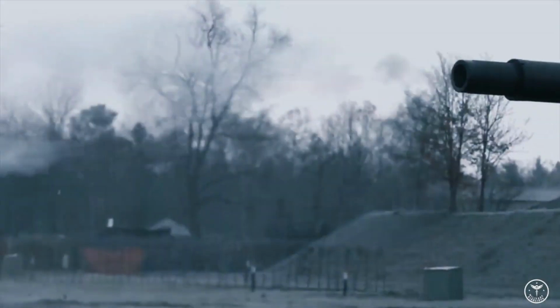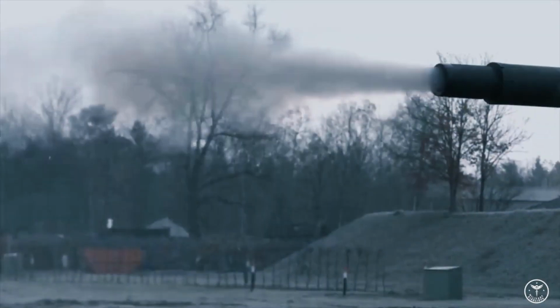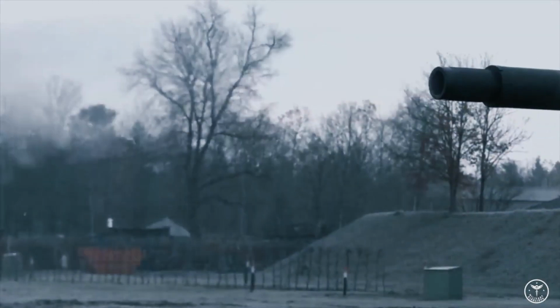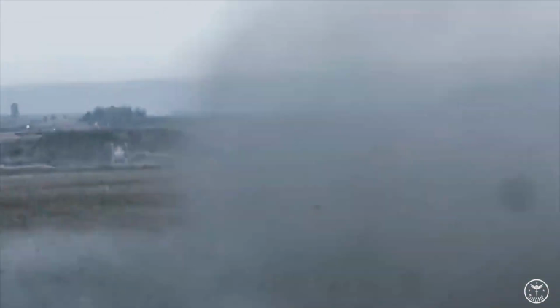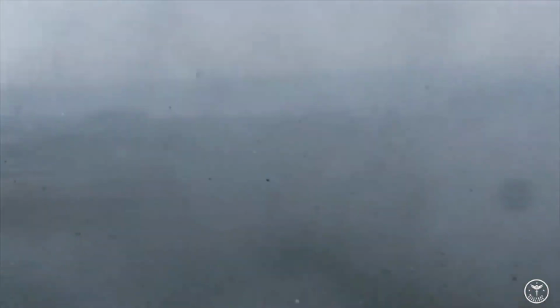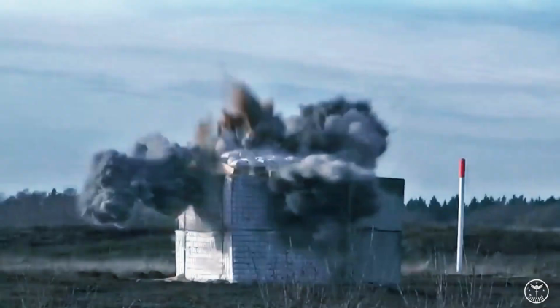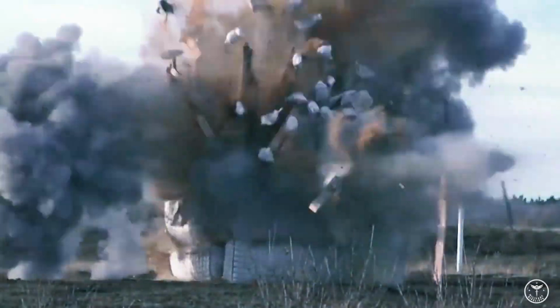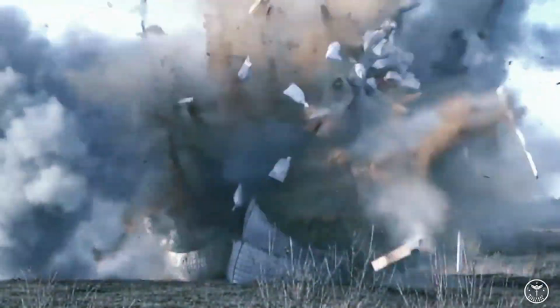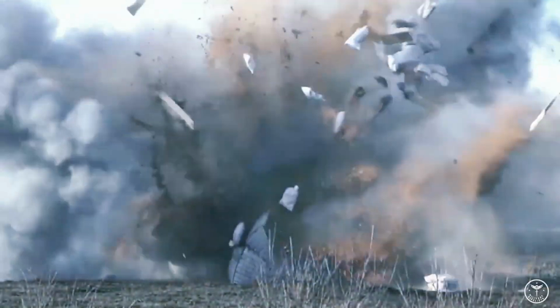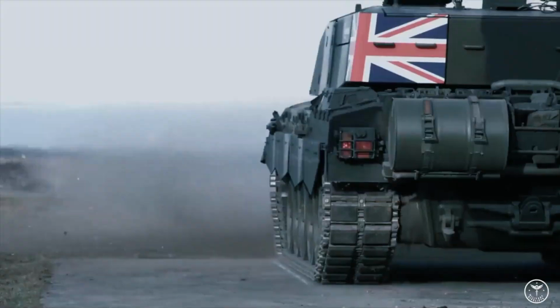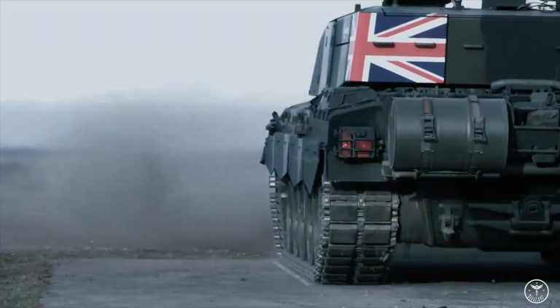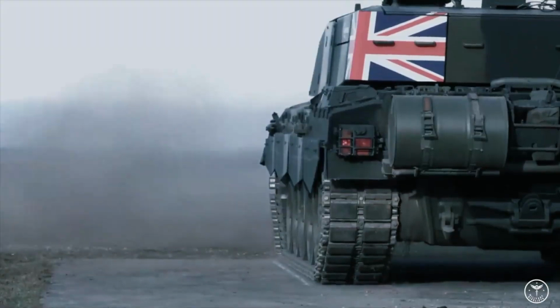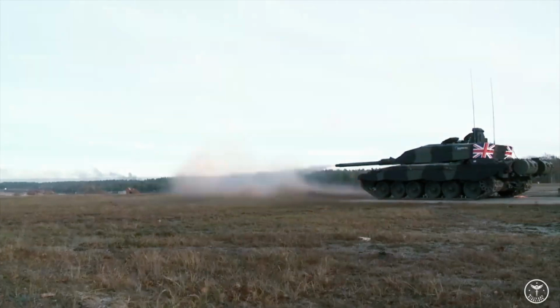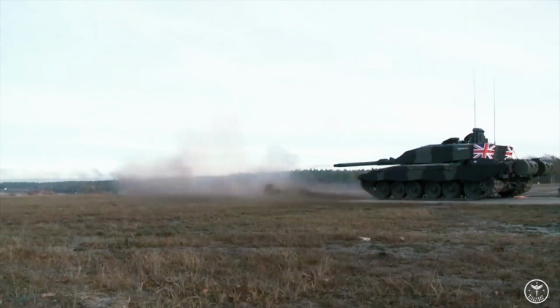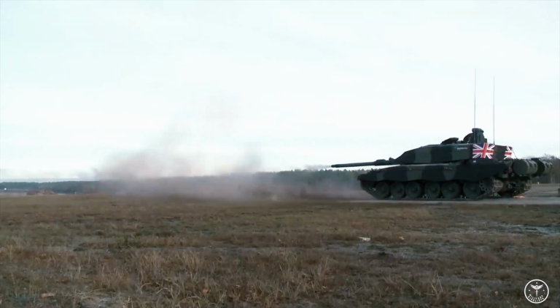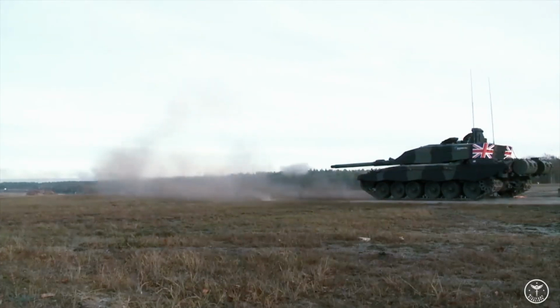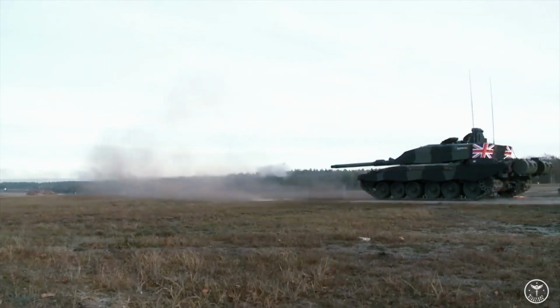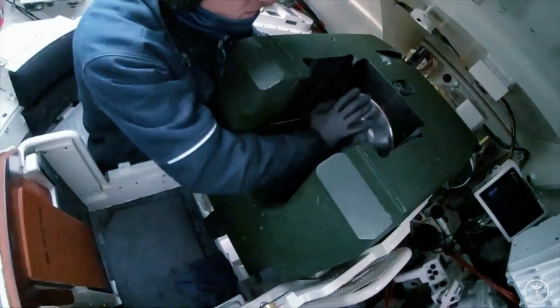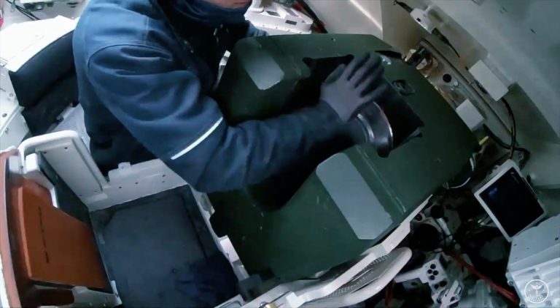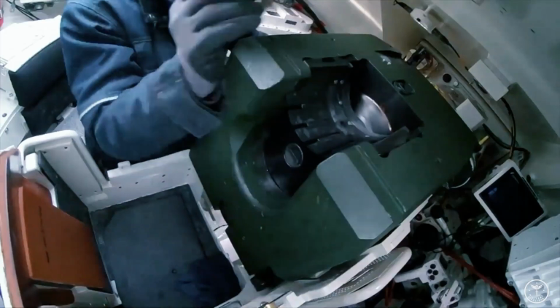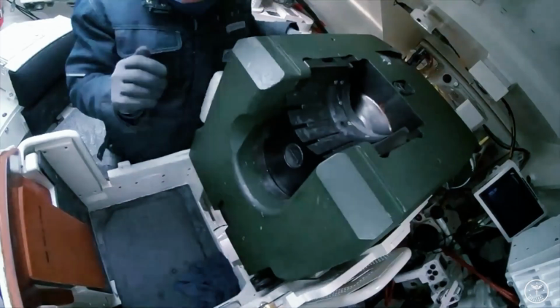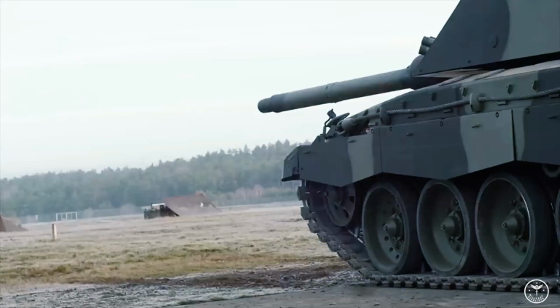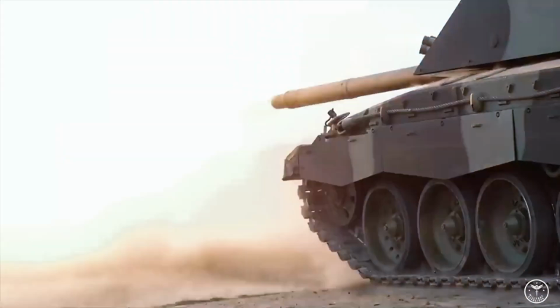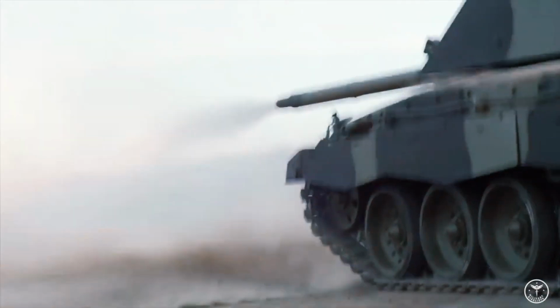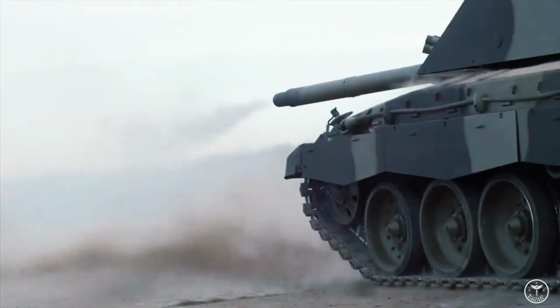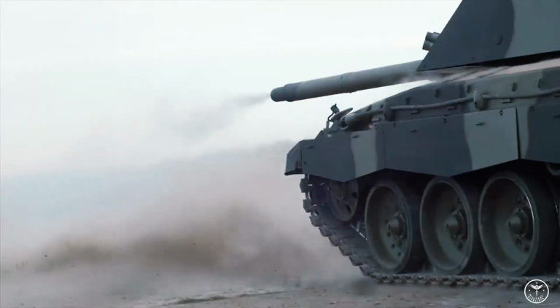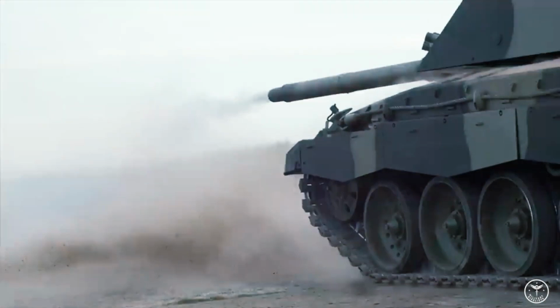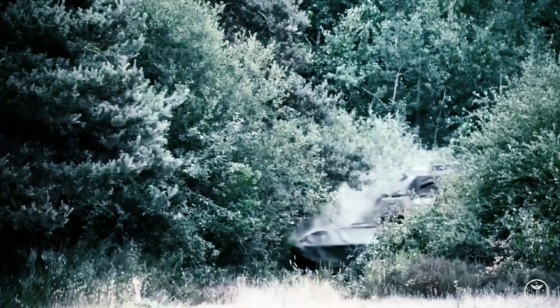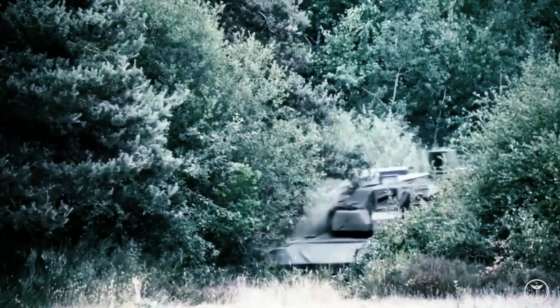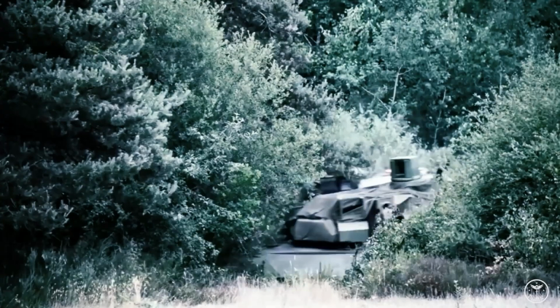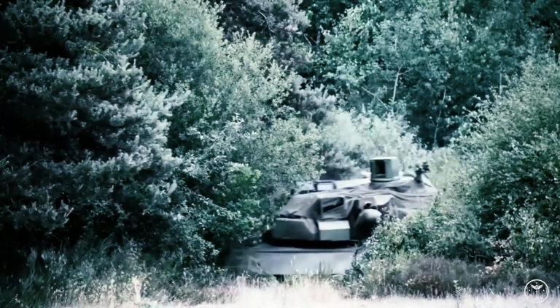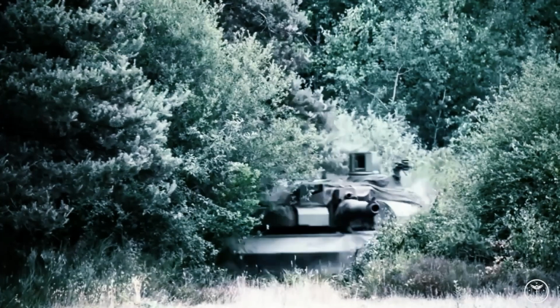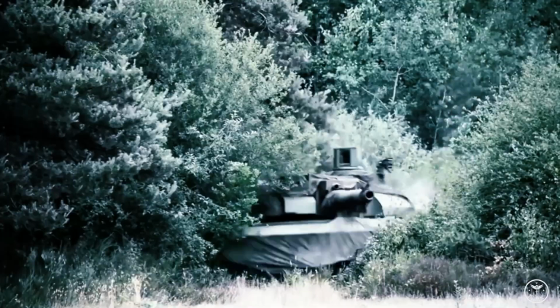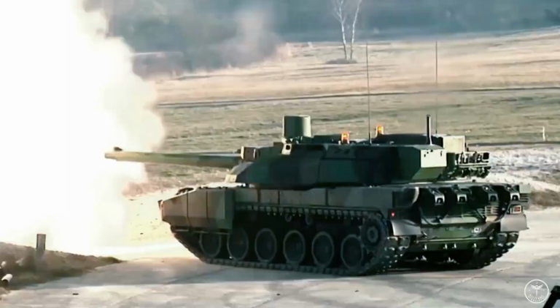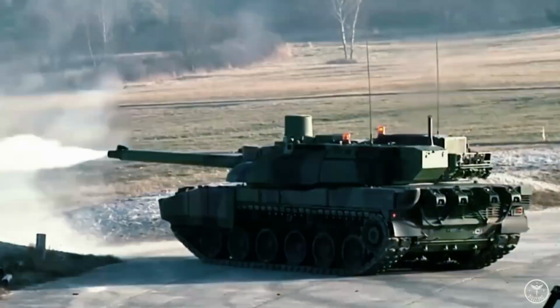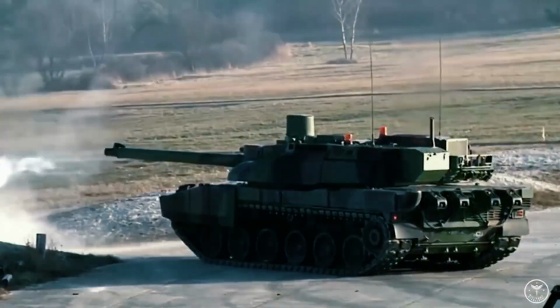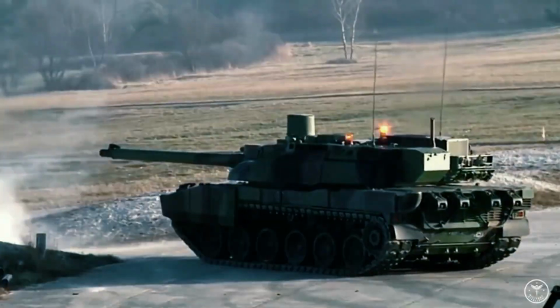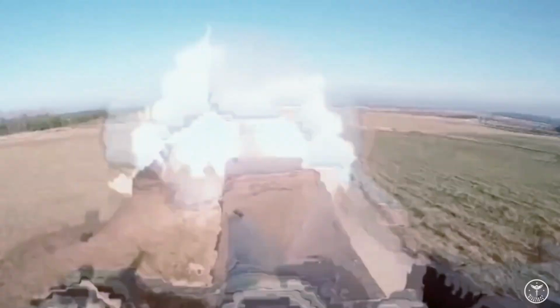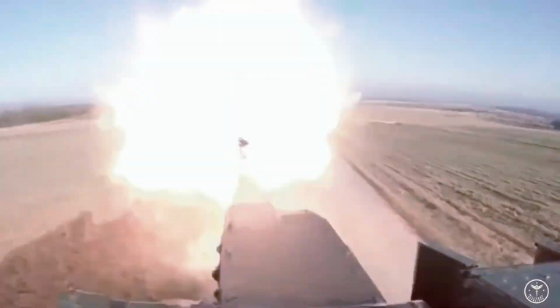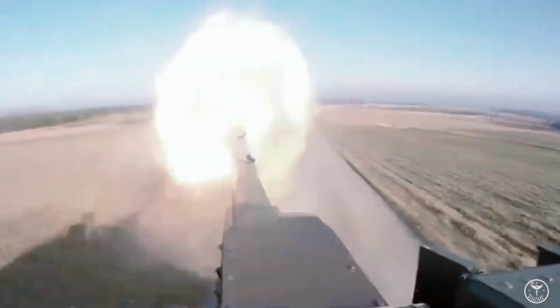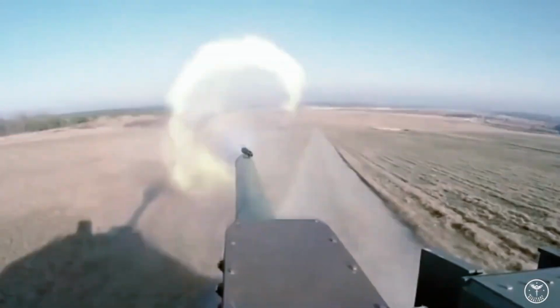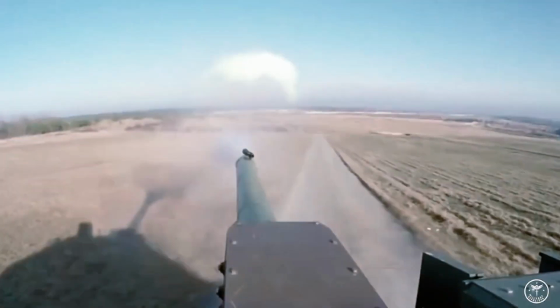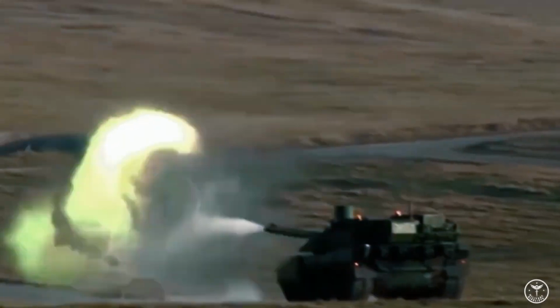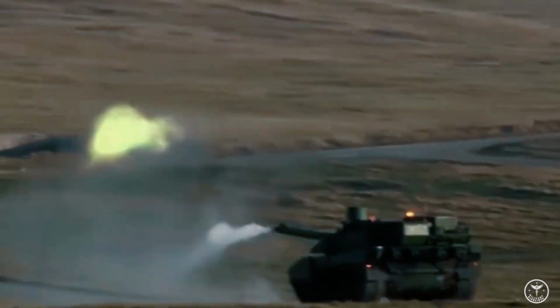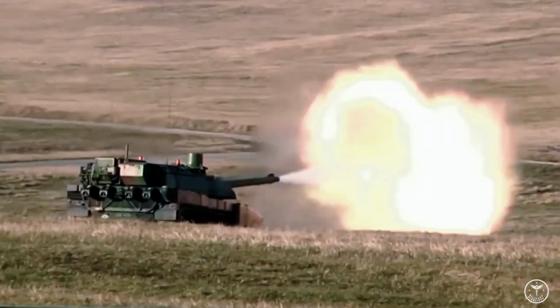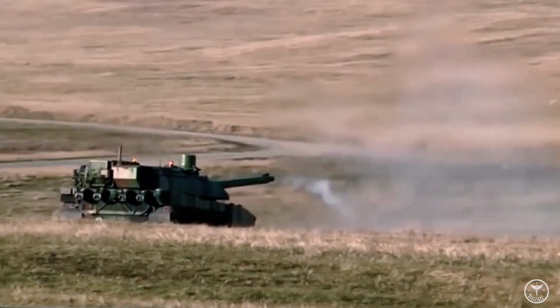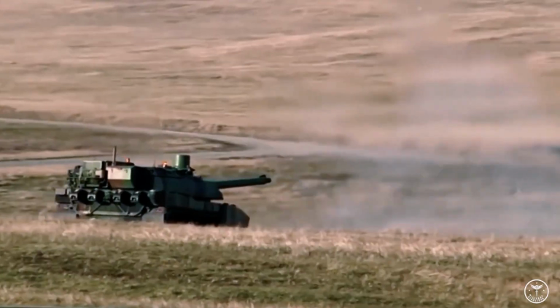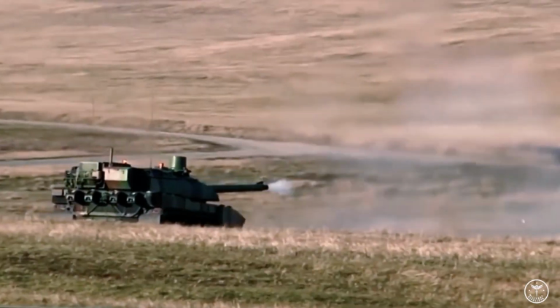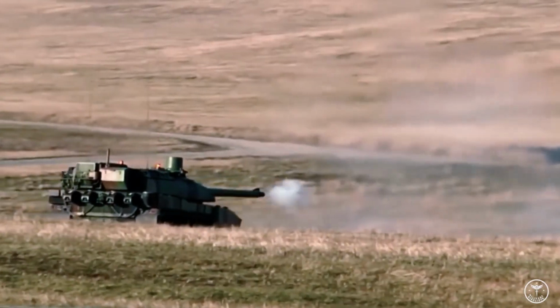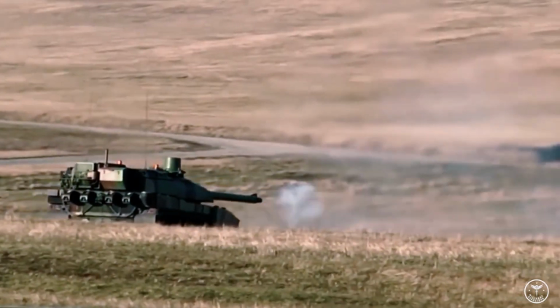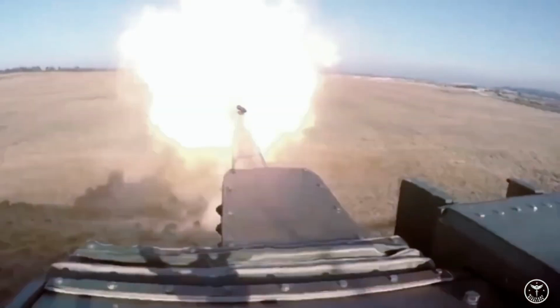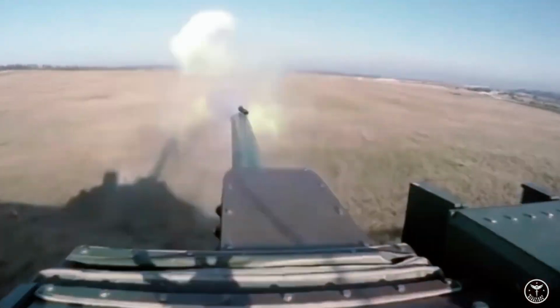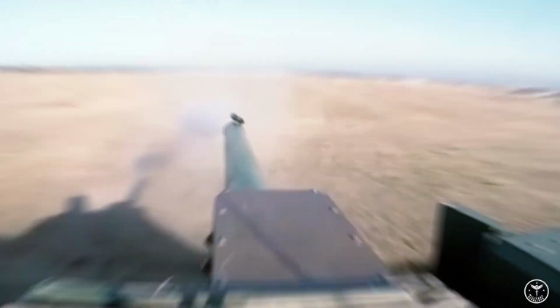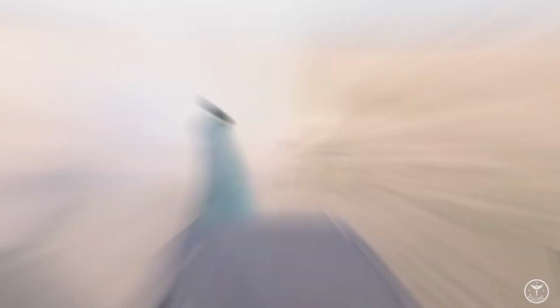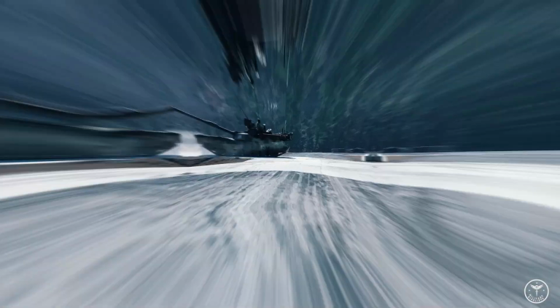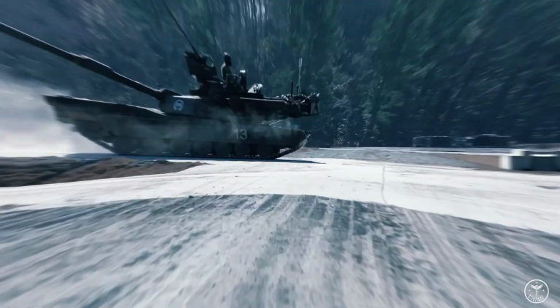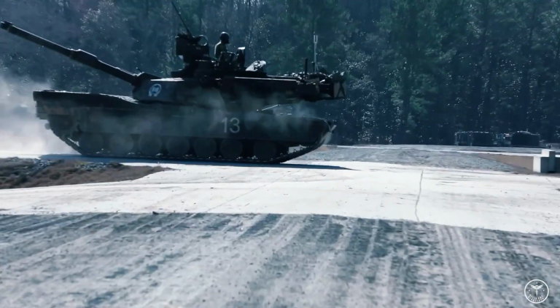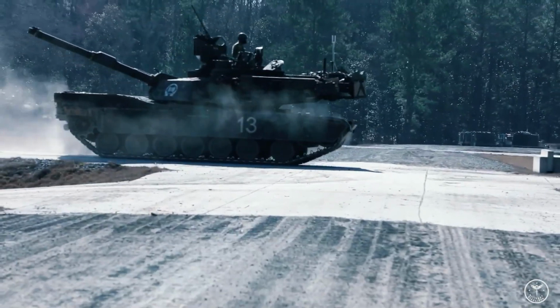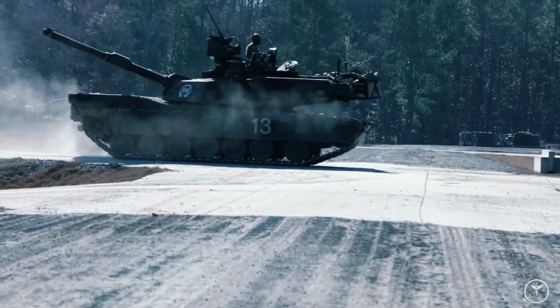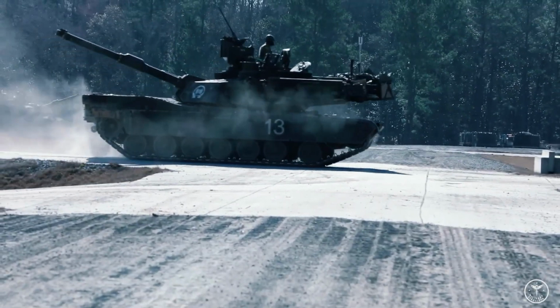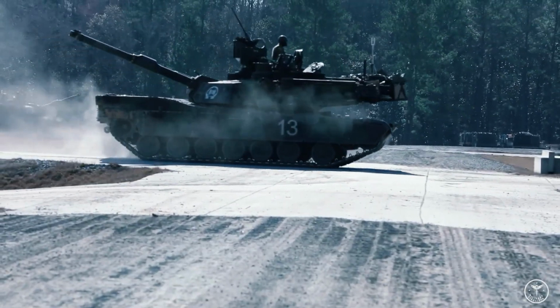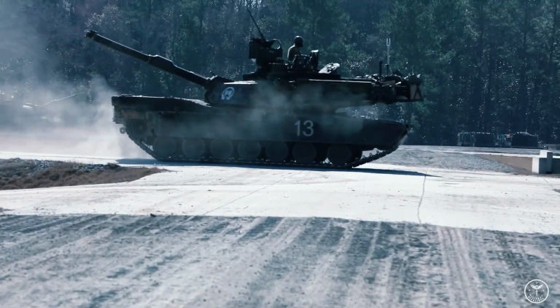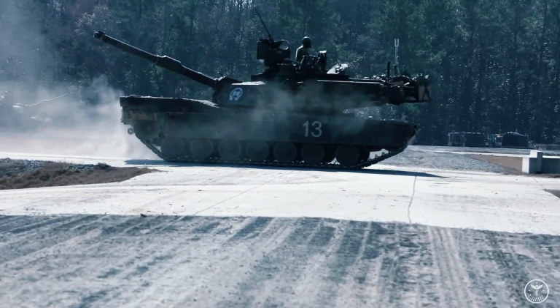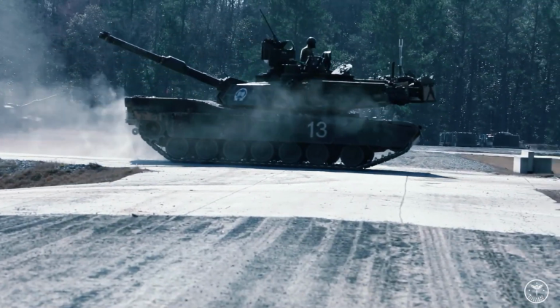The US Army recently received the first serial M1A2 SEPv3 Abrams tanks.